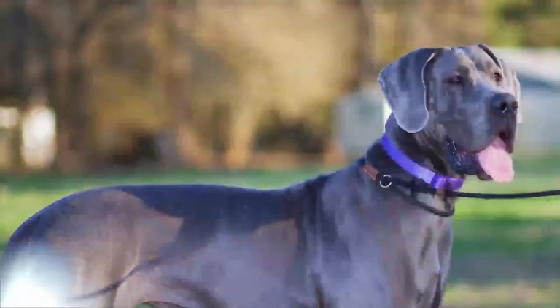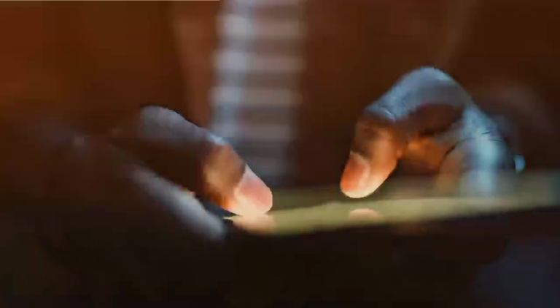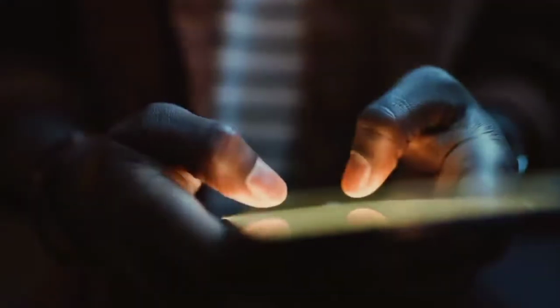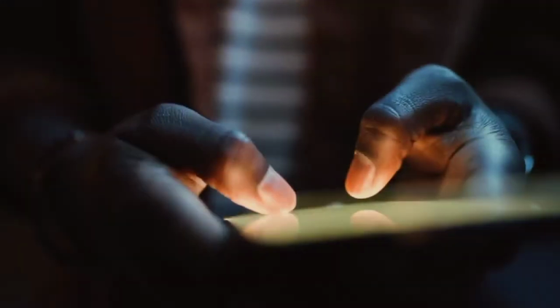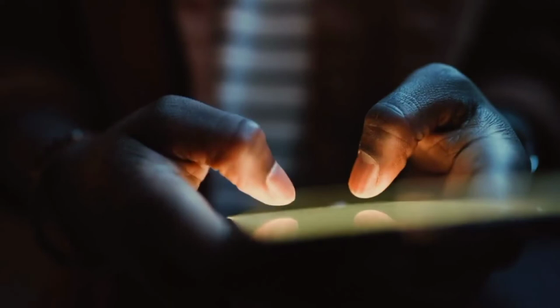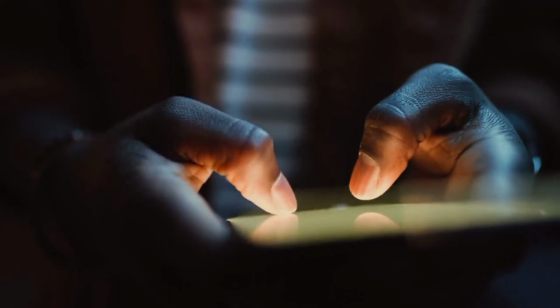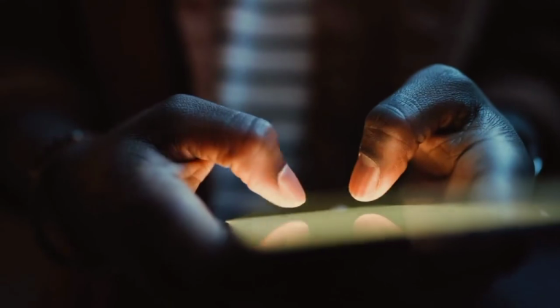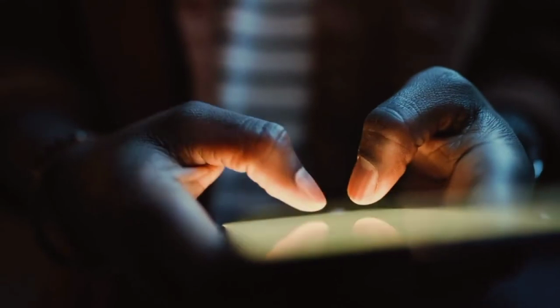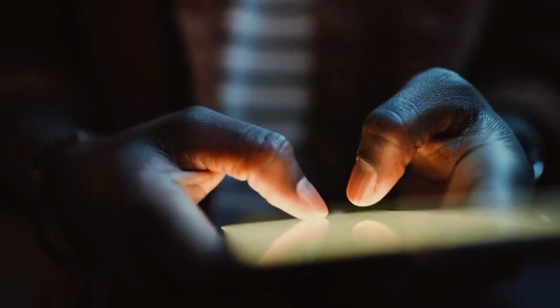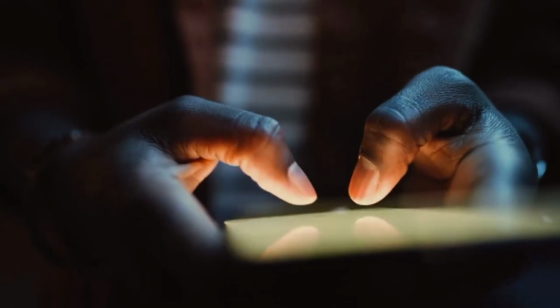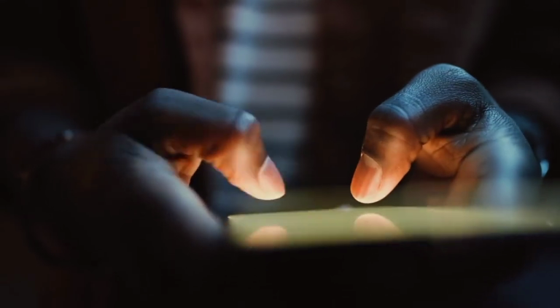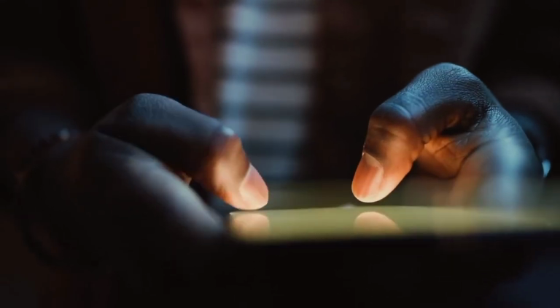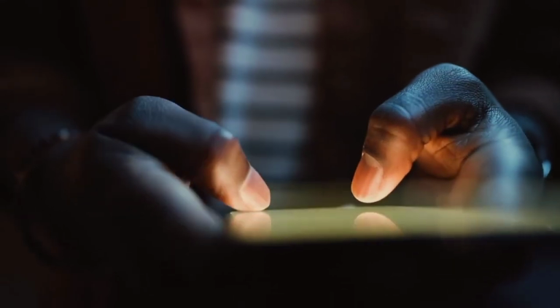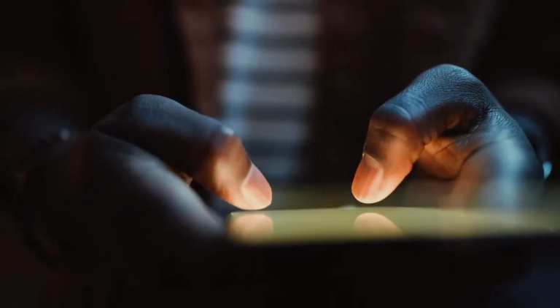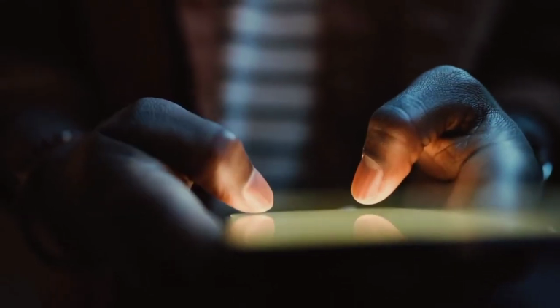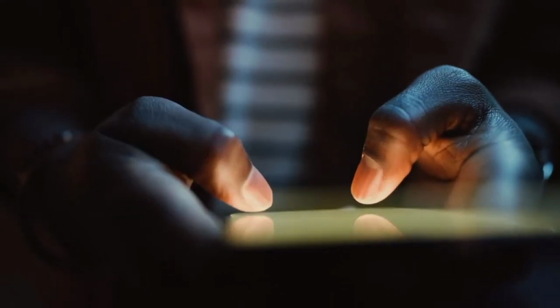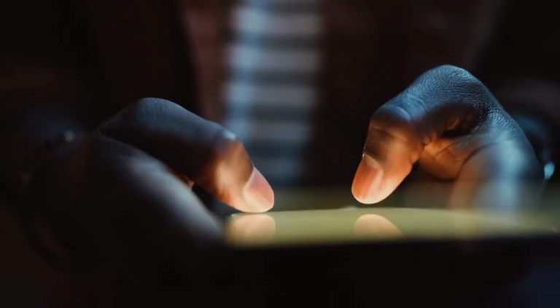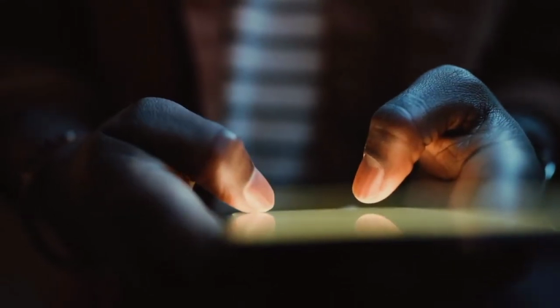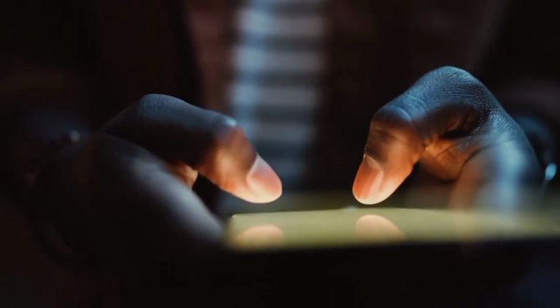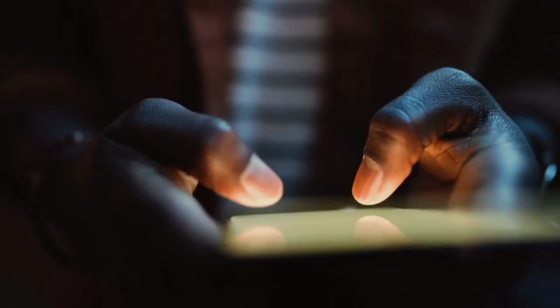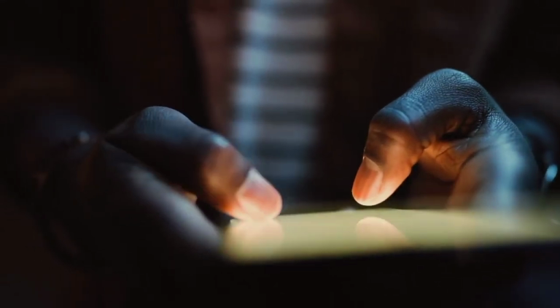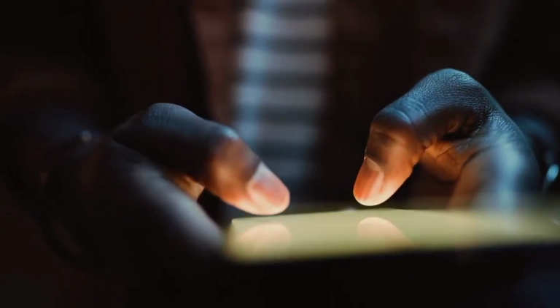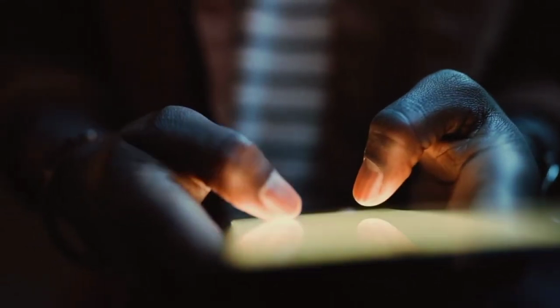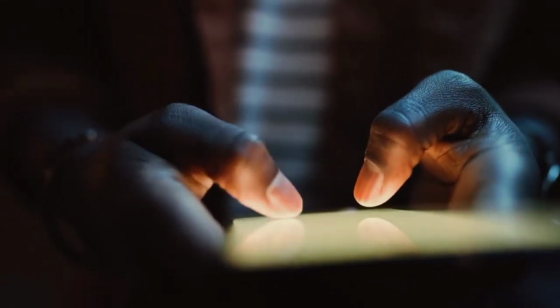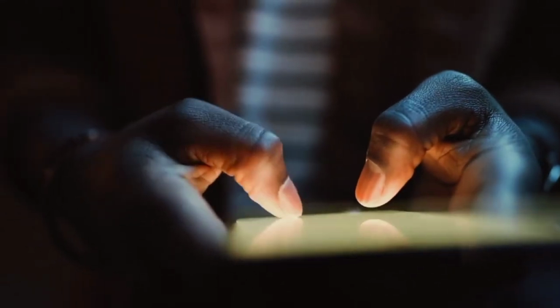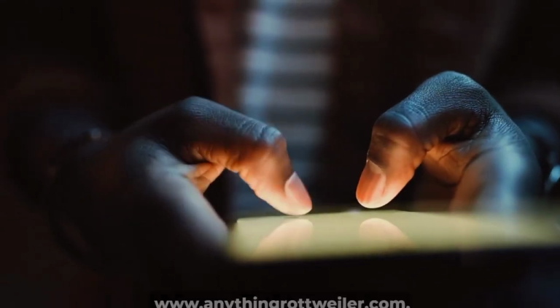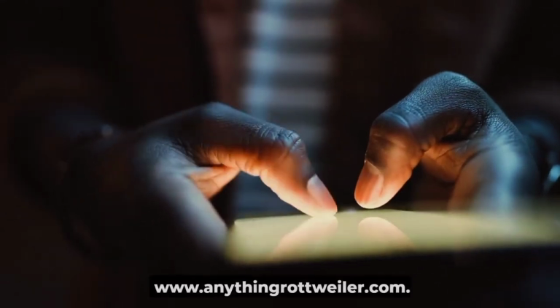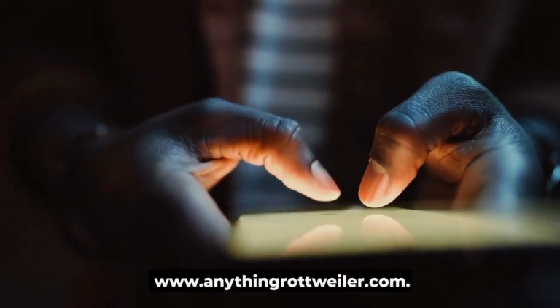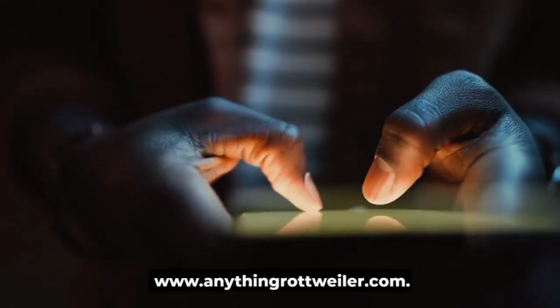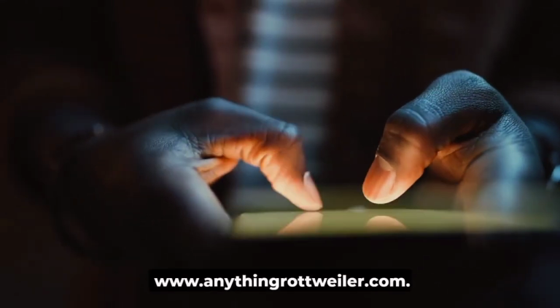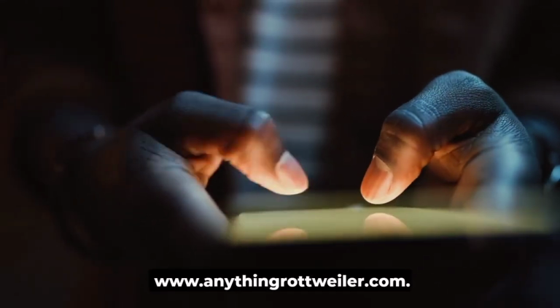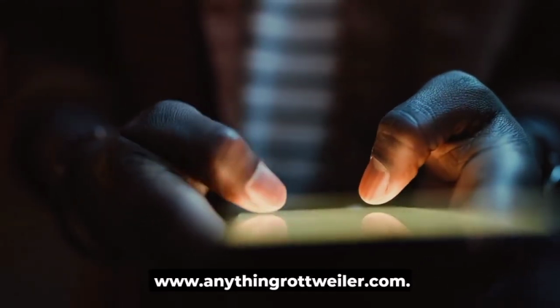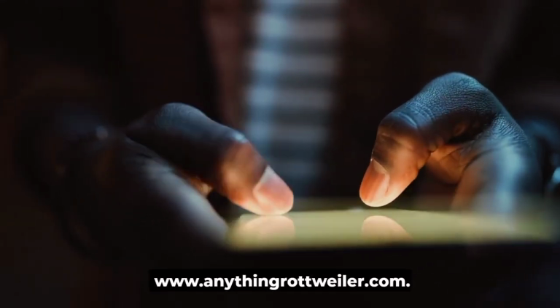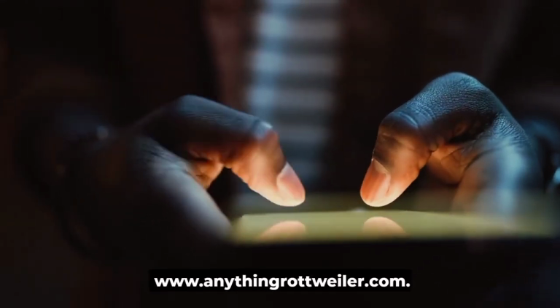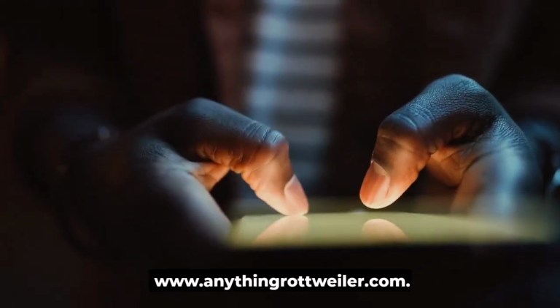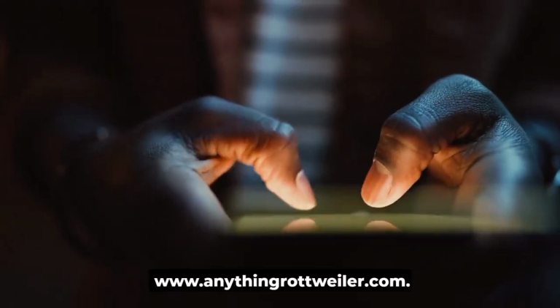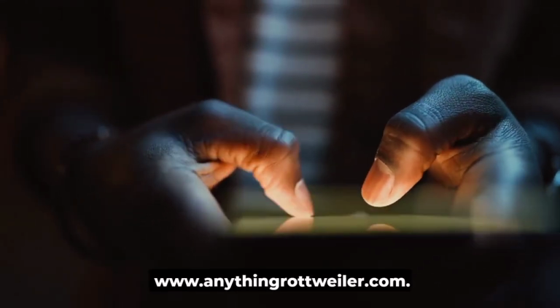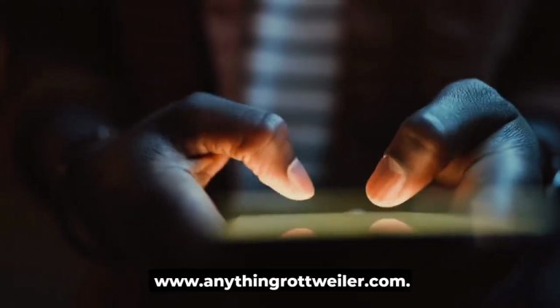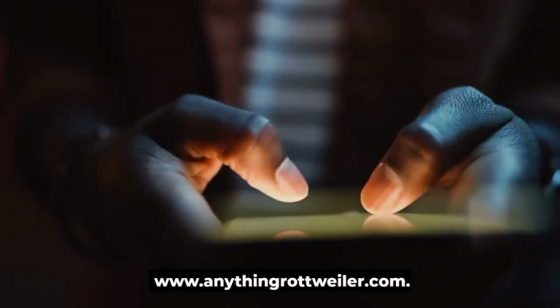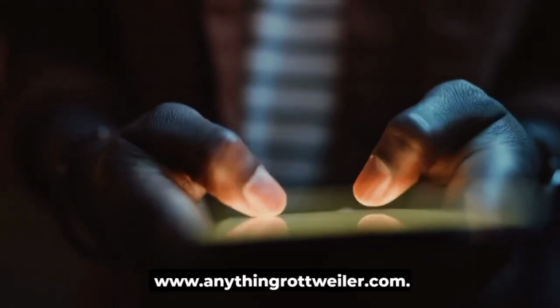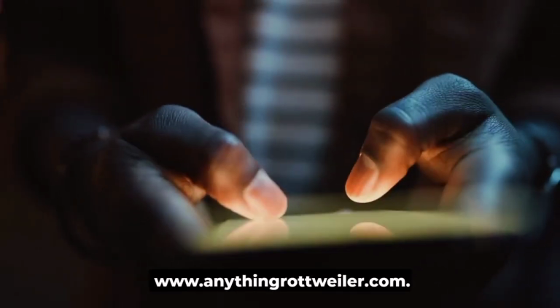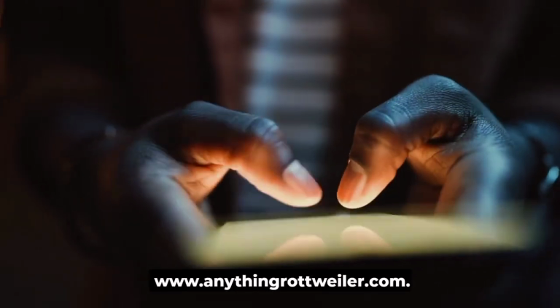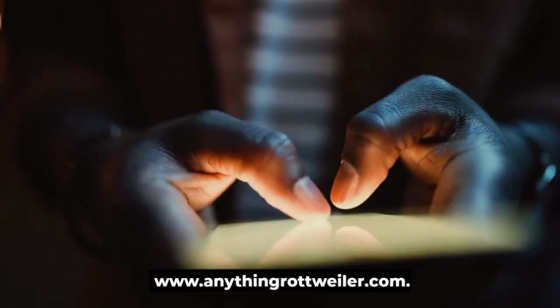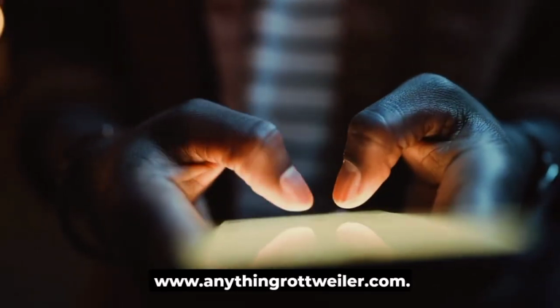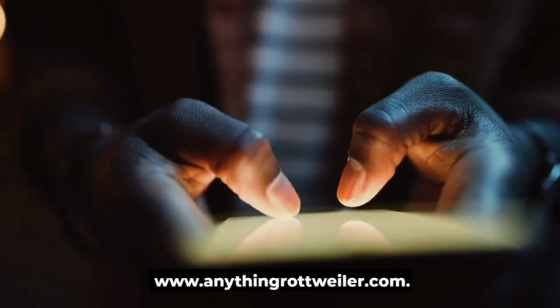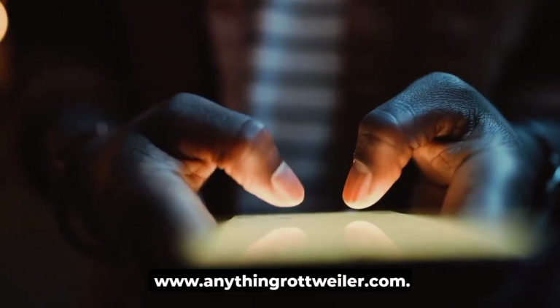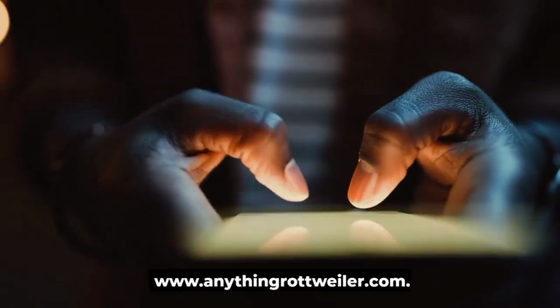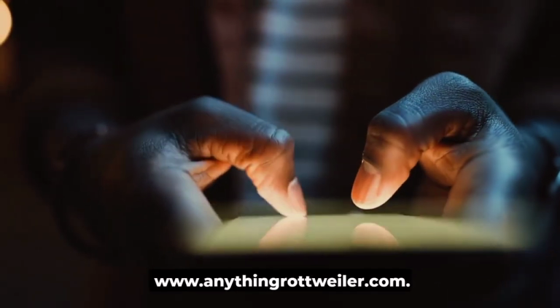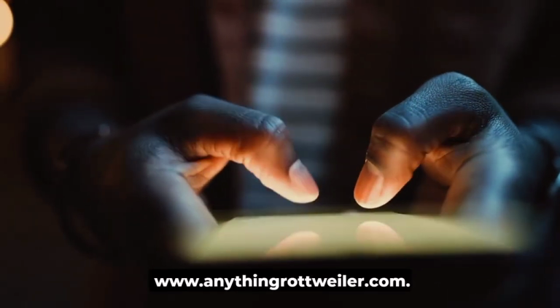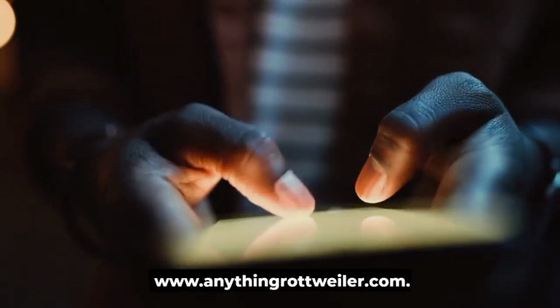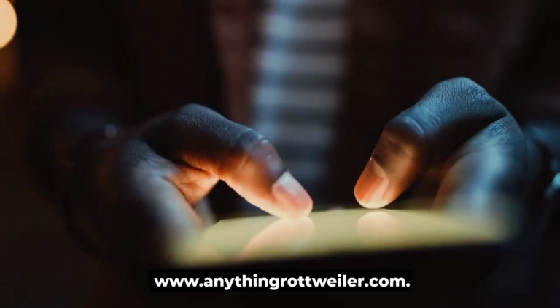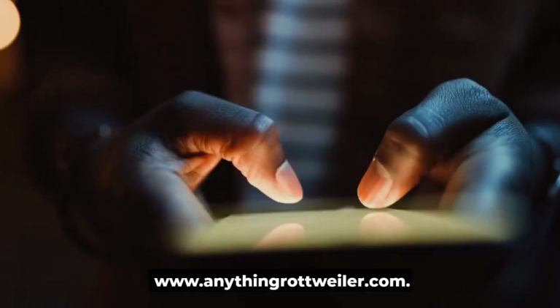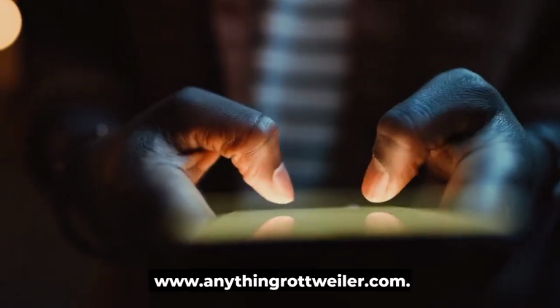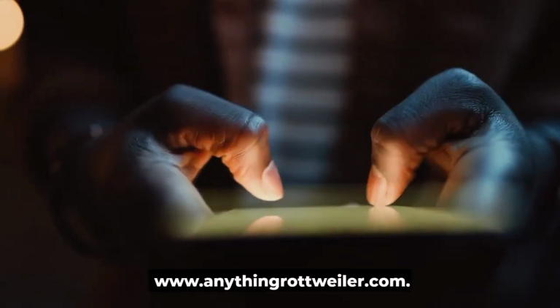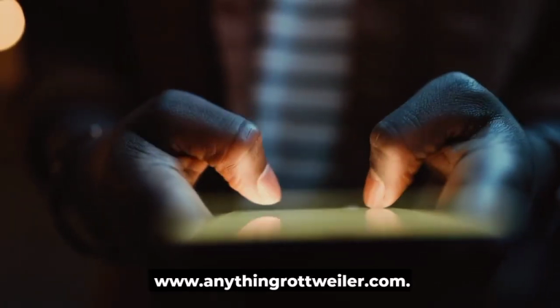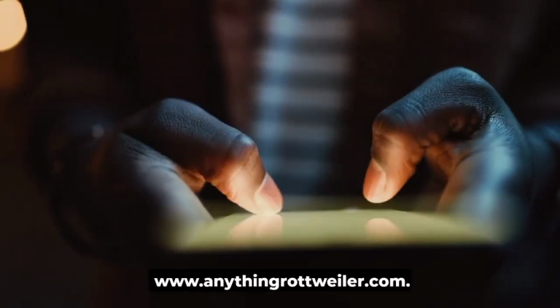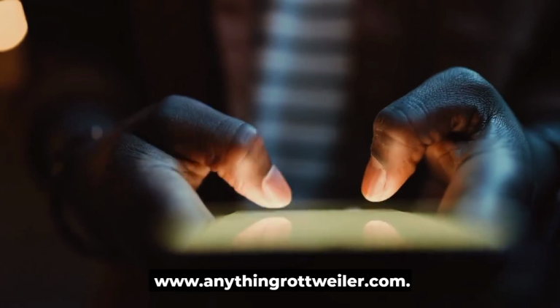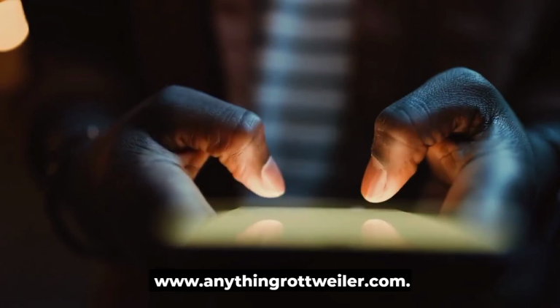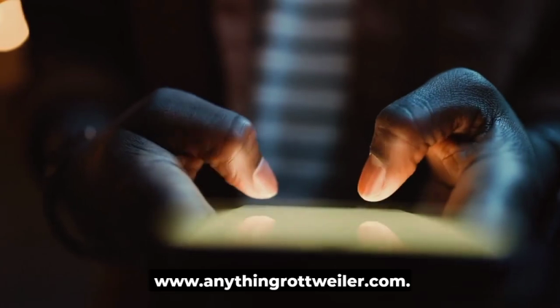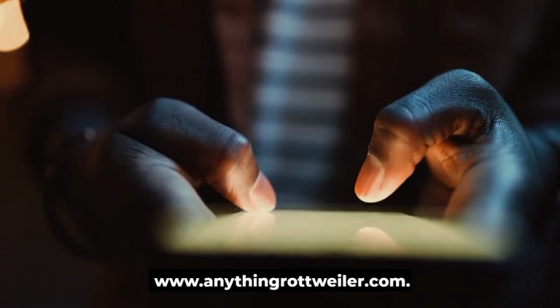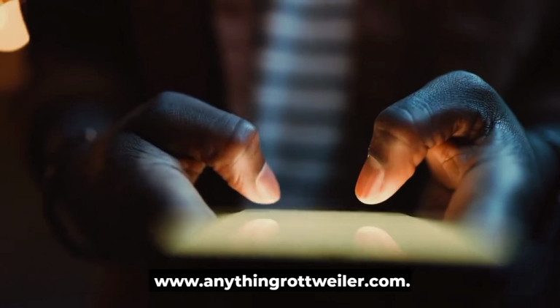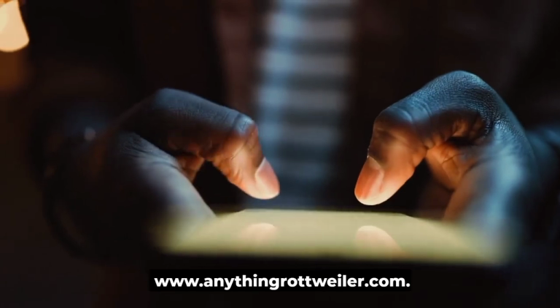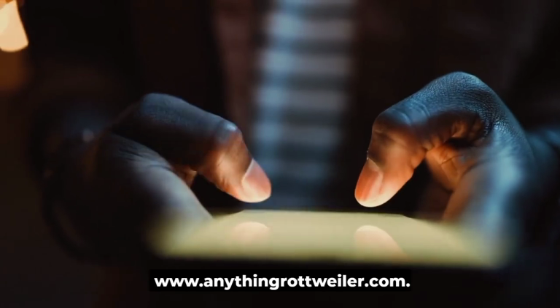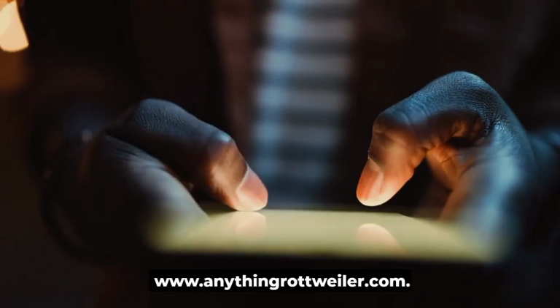If you want to know more information, visit our website at www.anythingrottweiler.com.